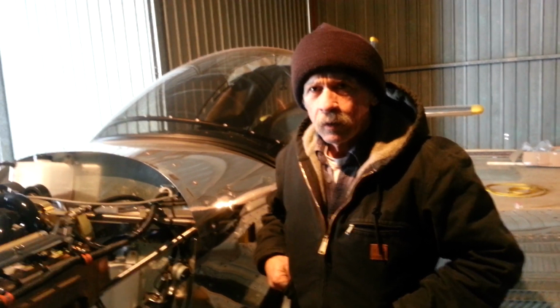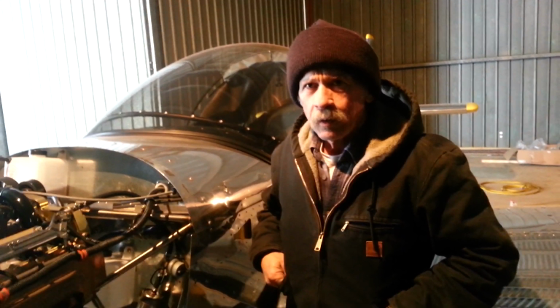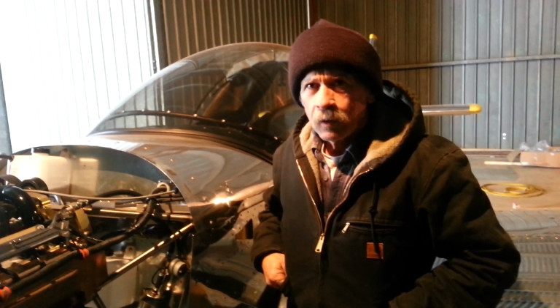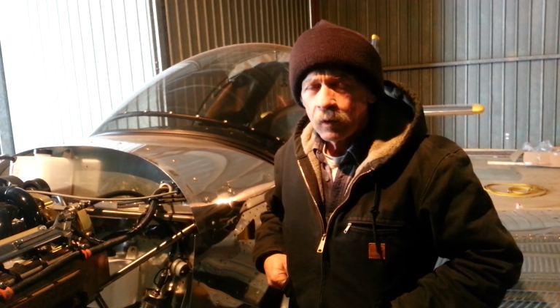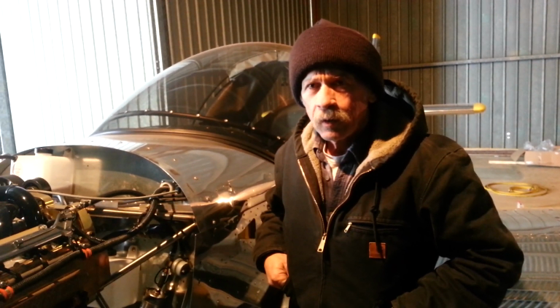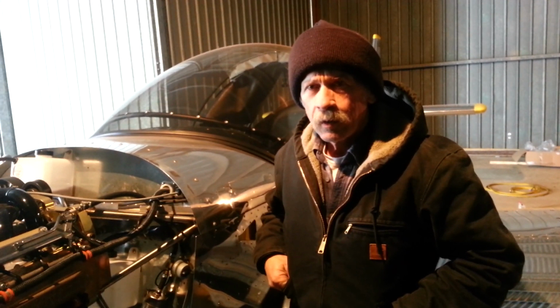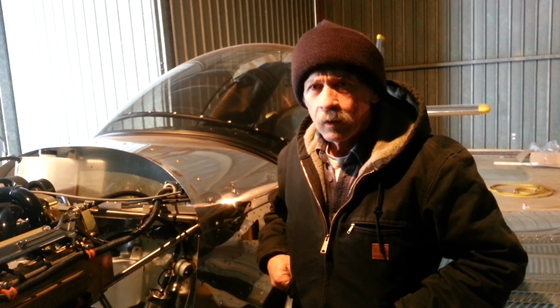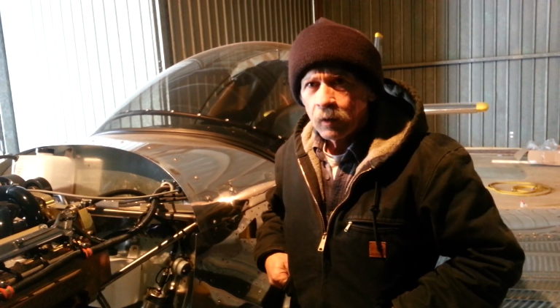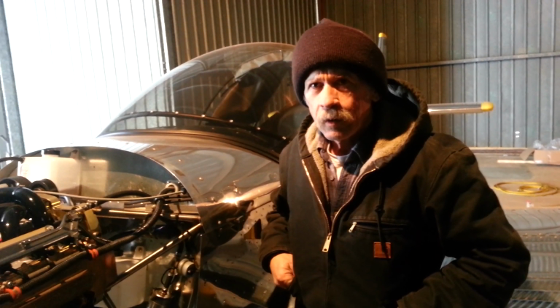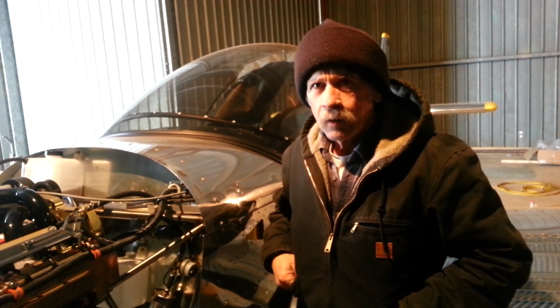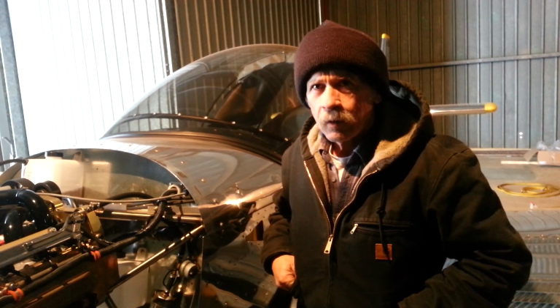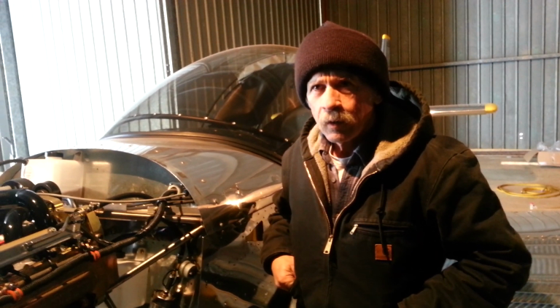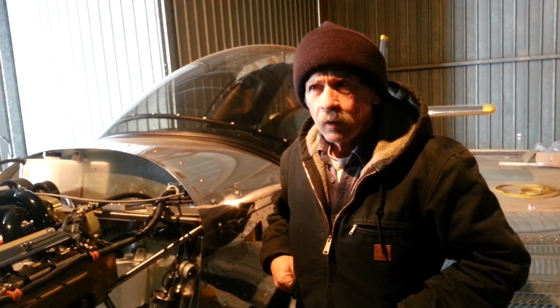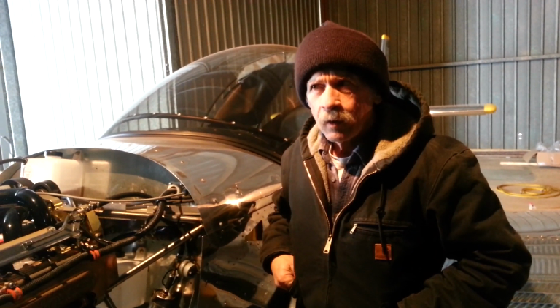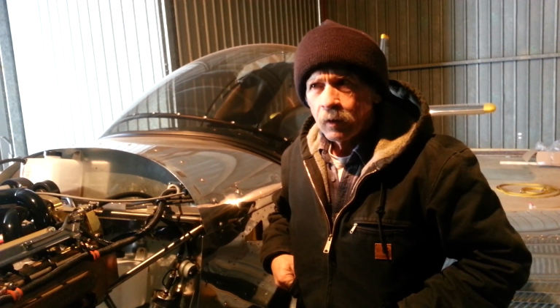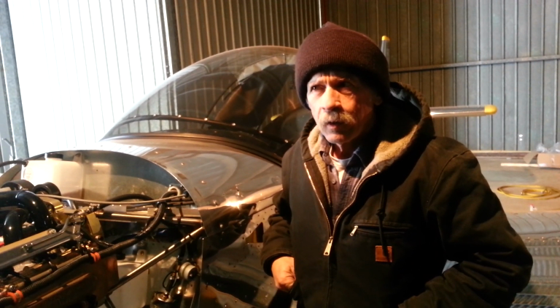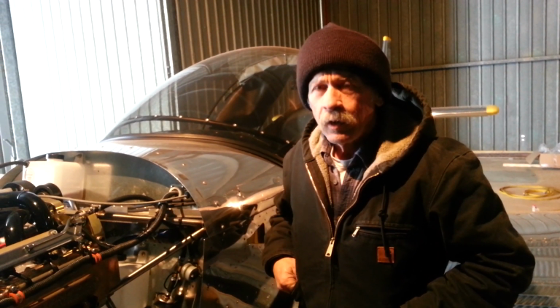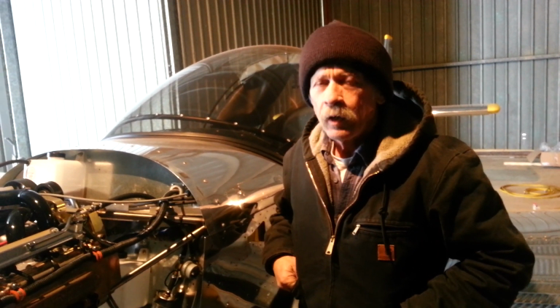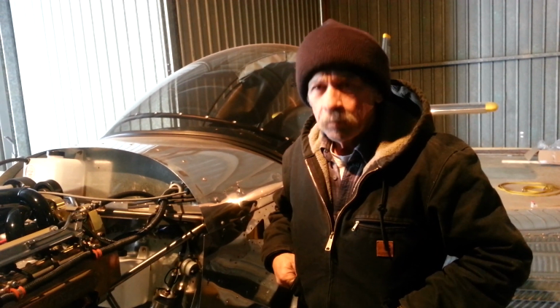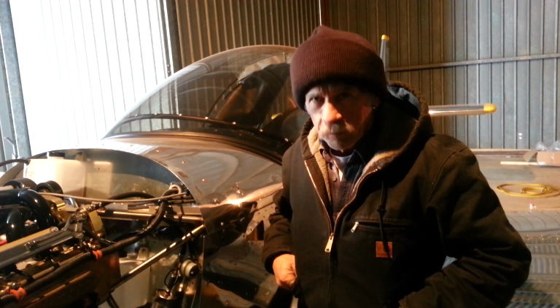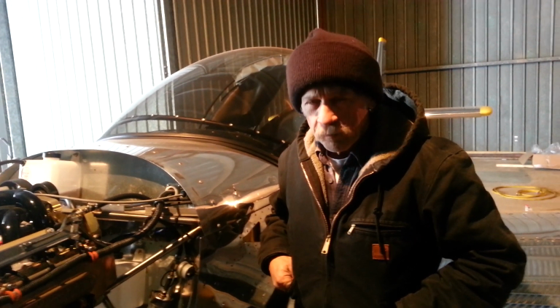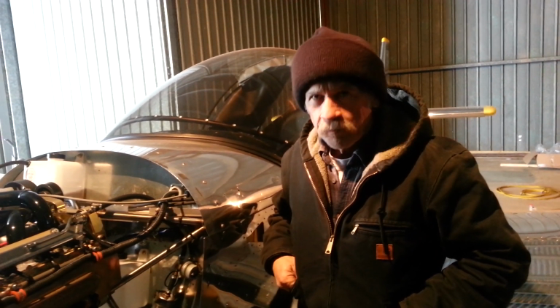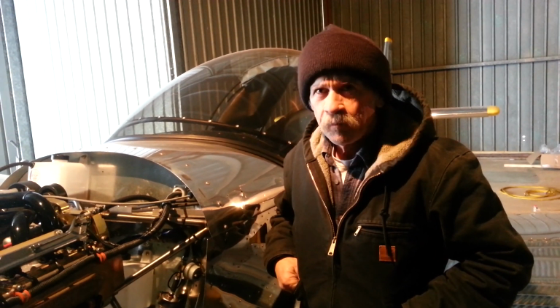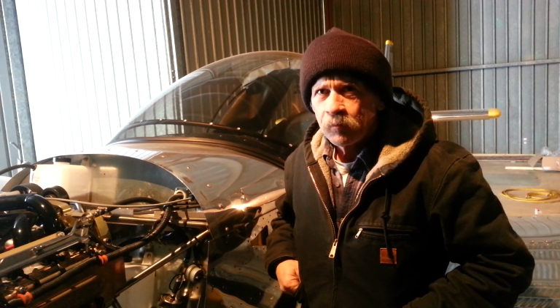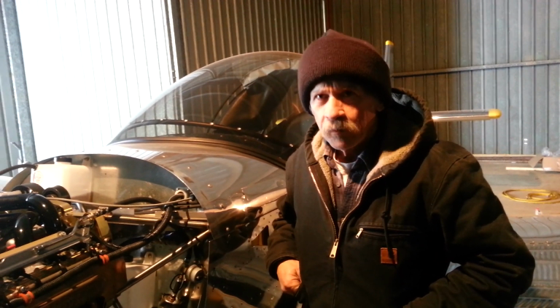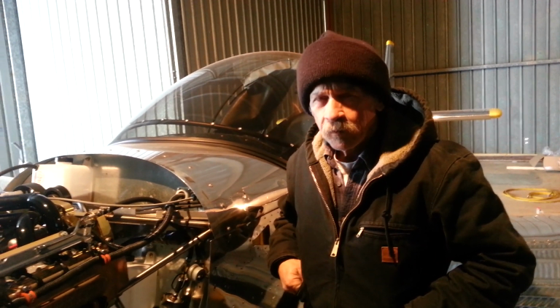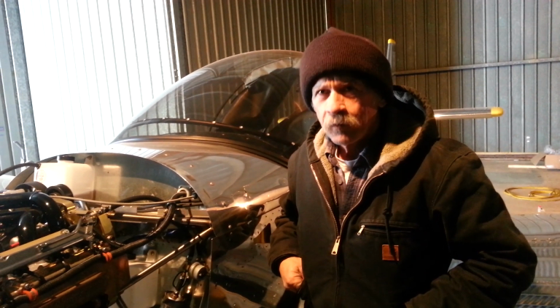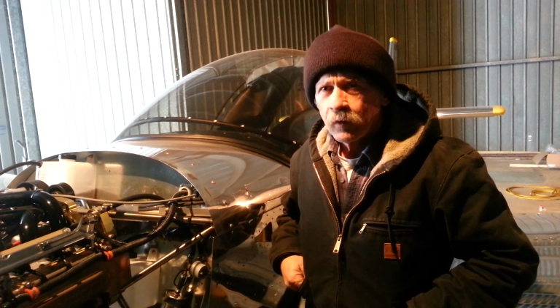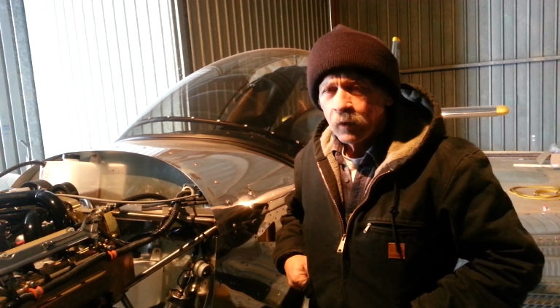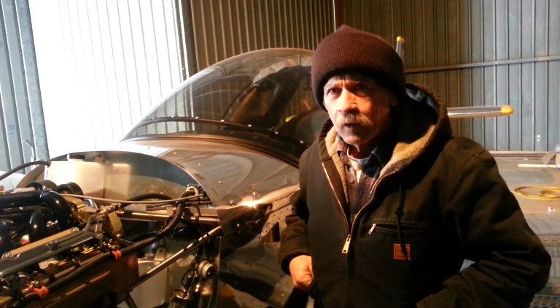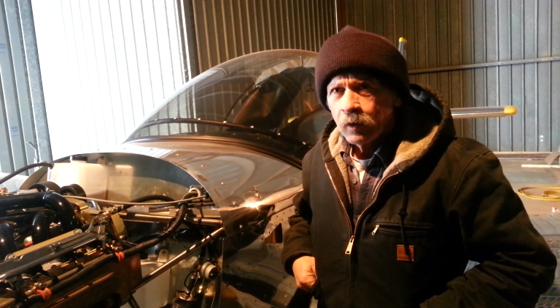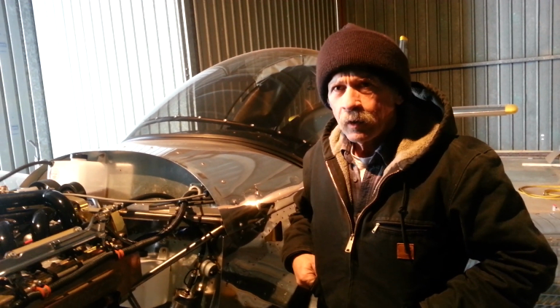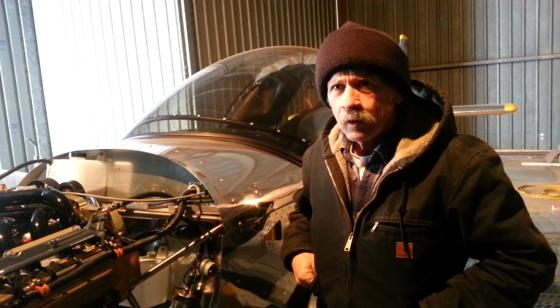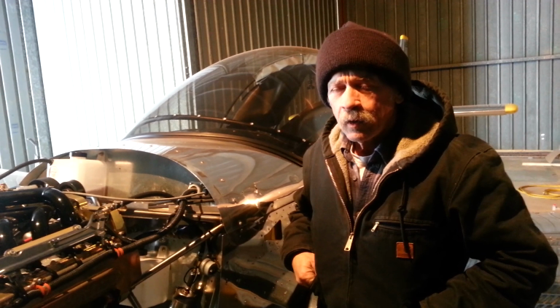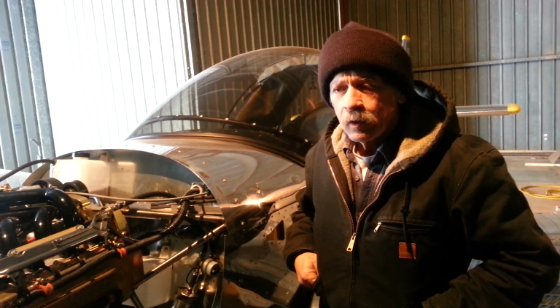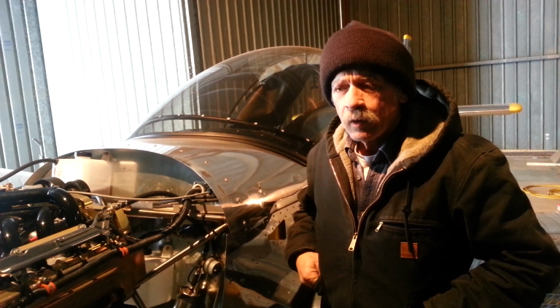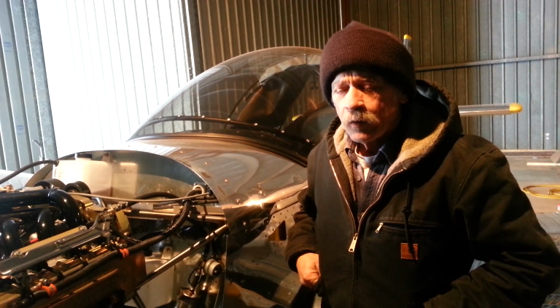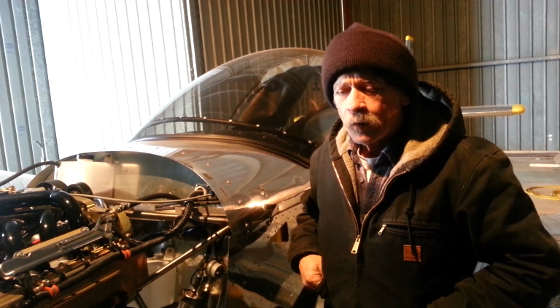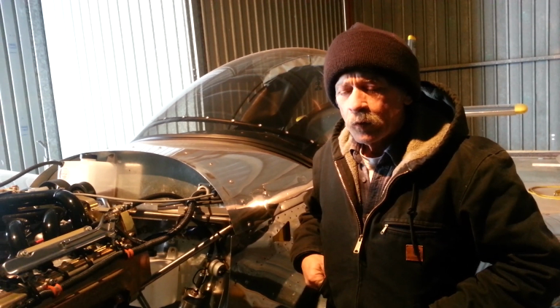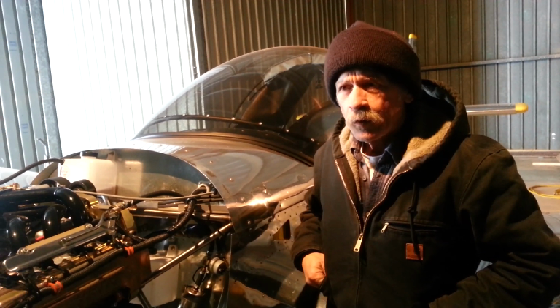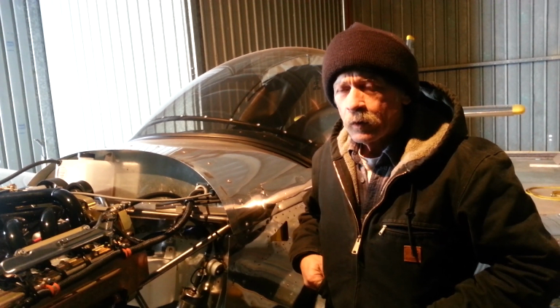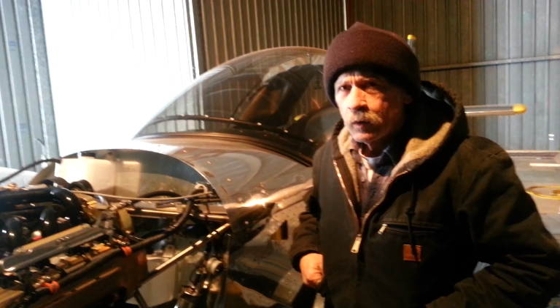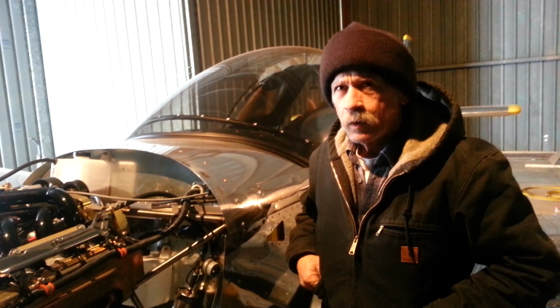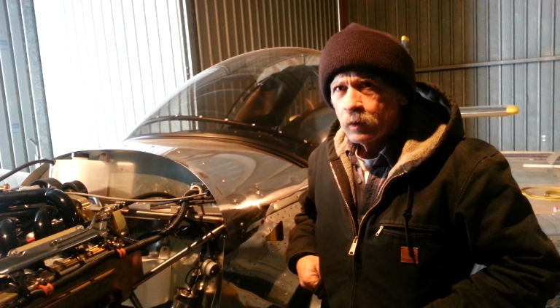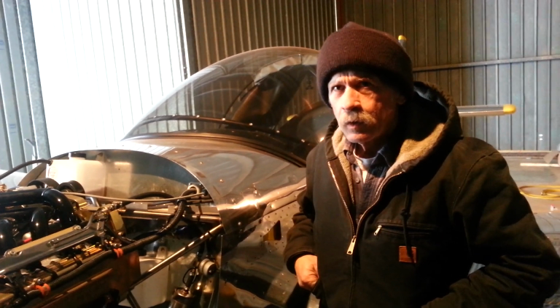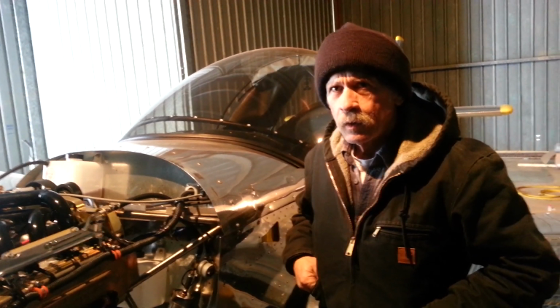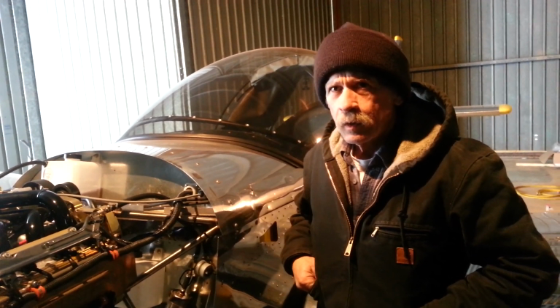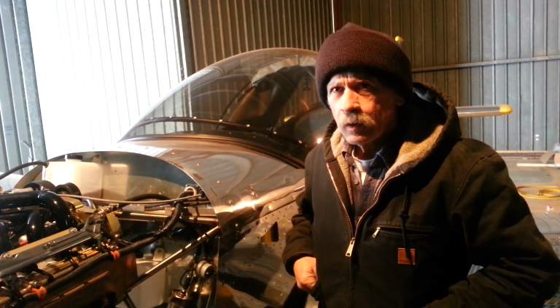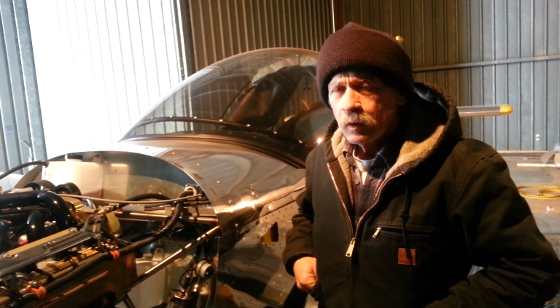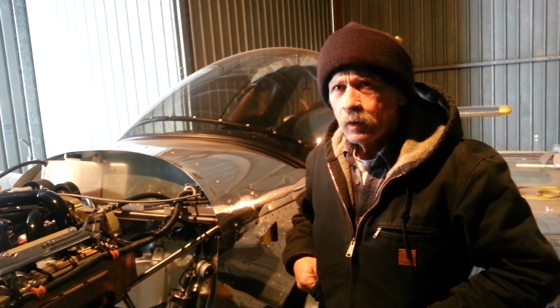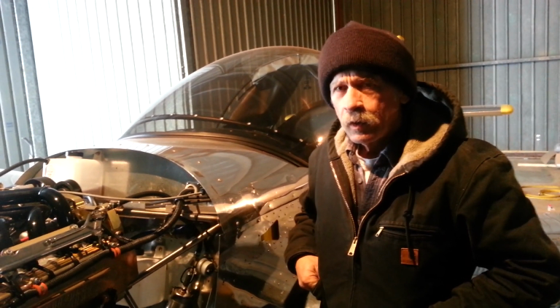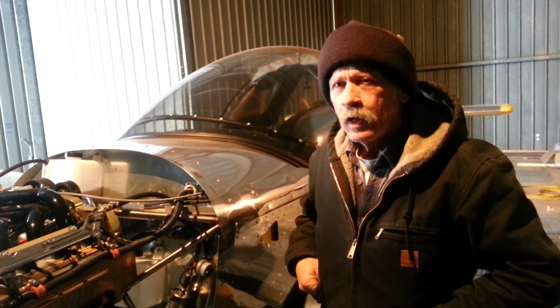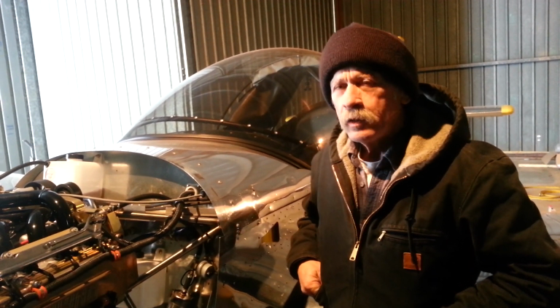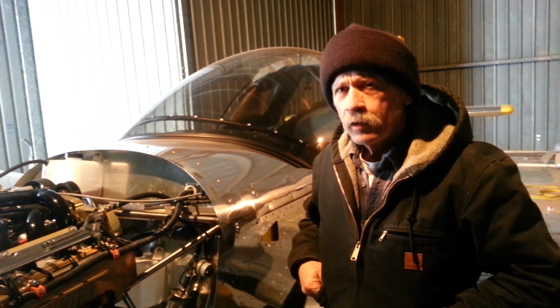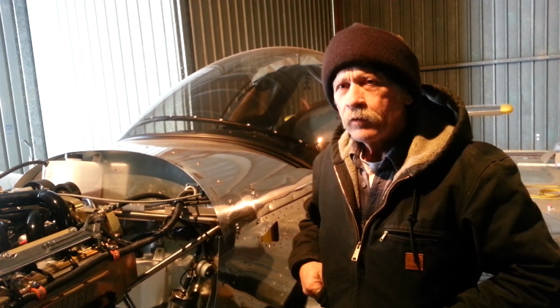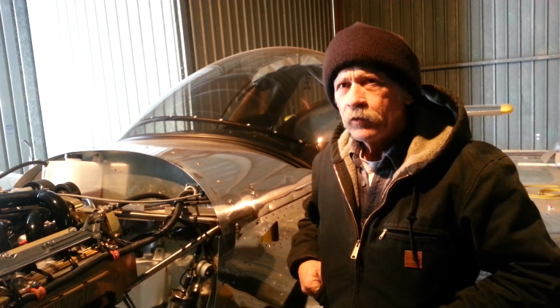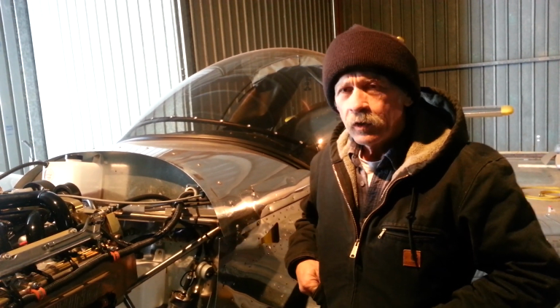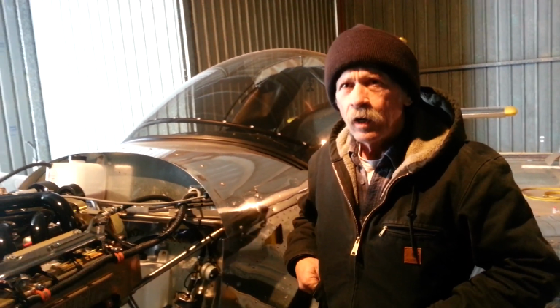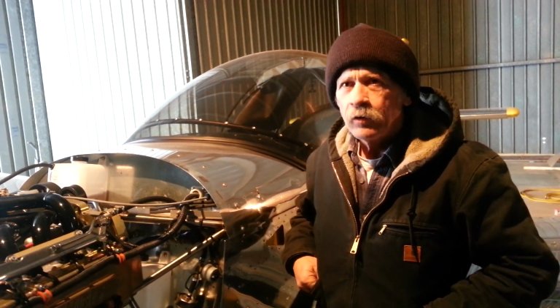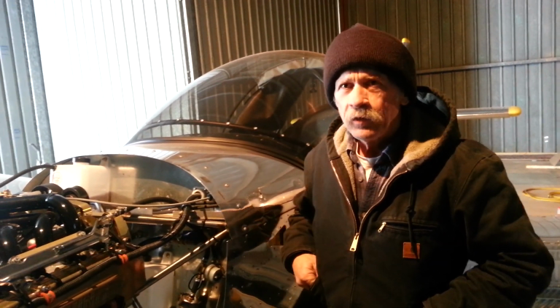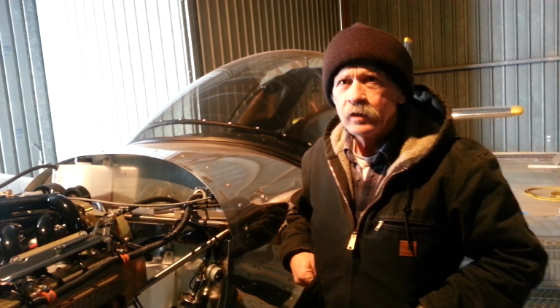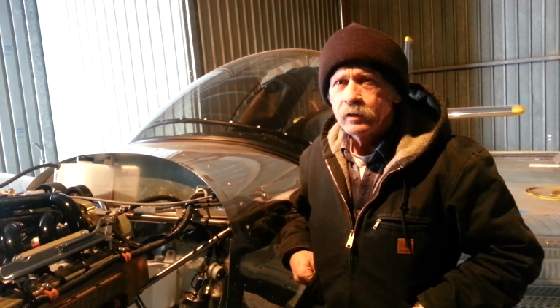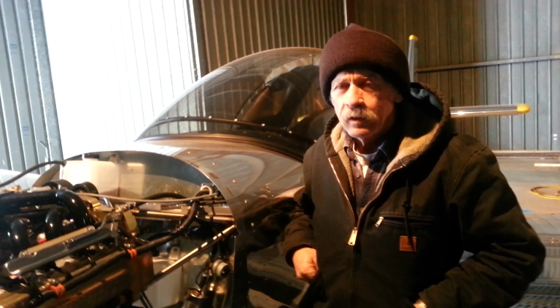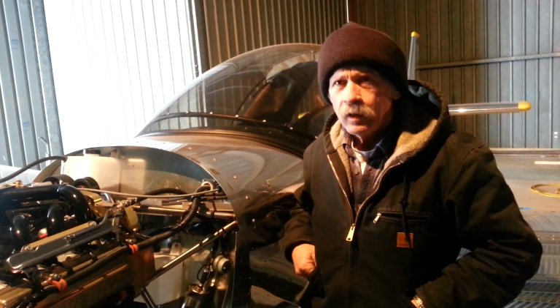I guess you were down south, so maybe you... yeah. You drive RVs for a living? Yeah, I deliver them.